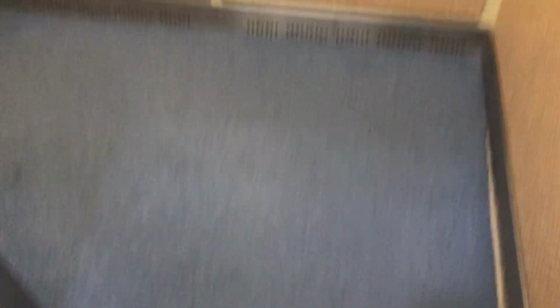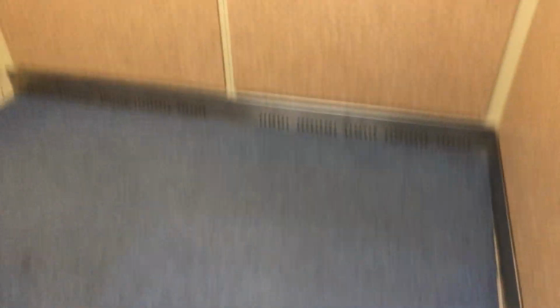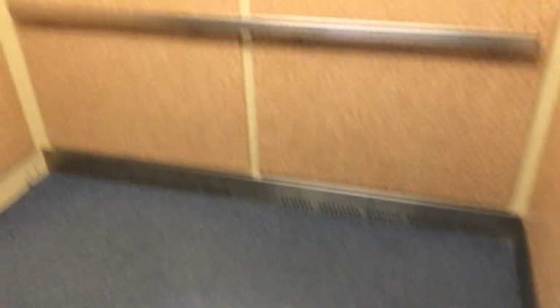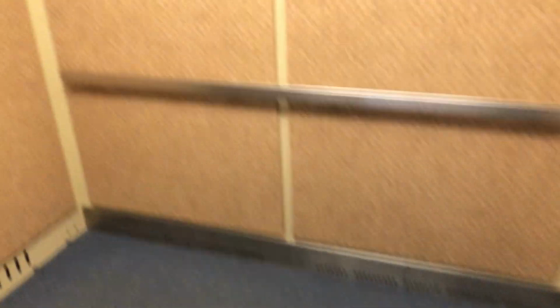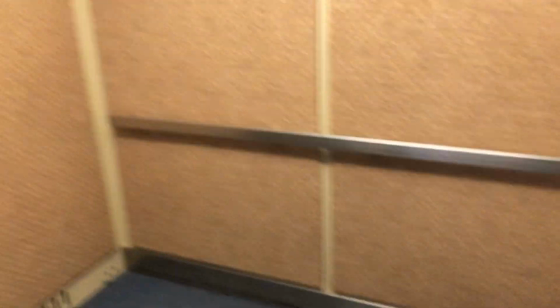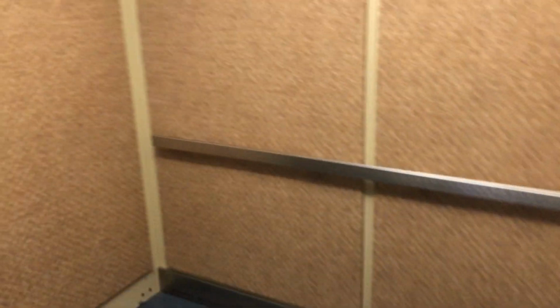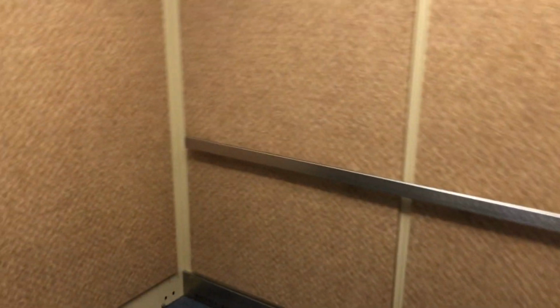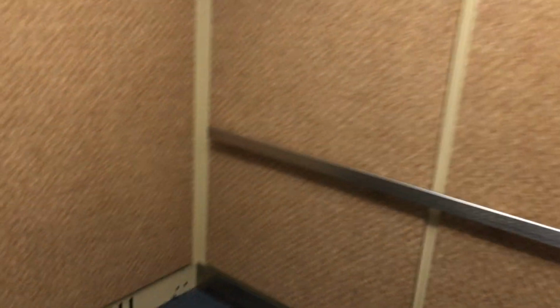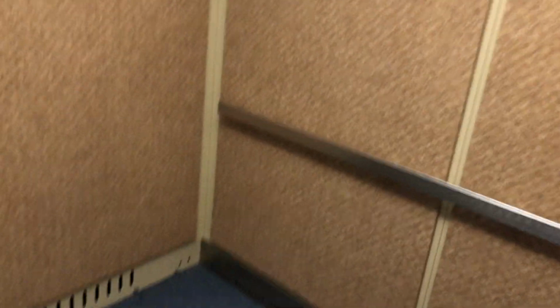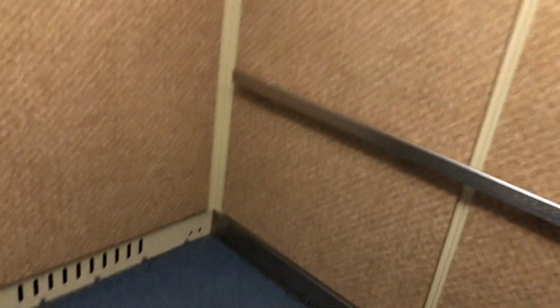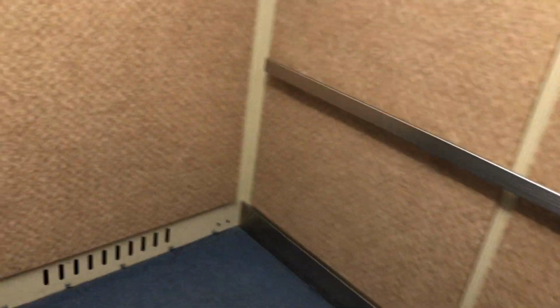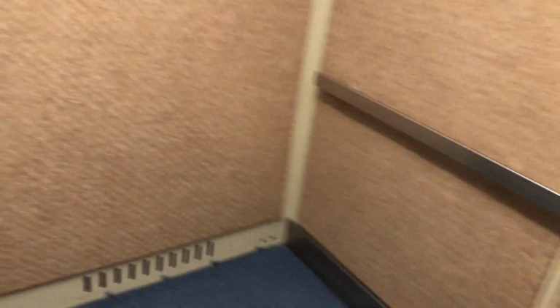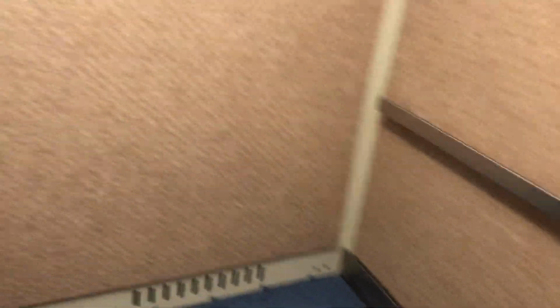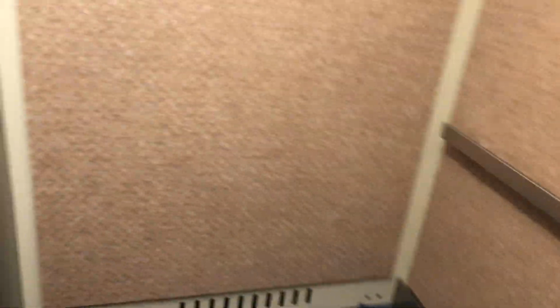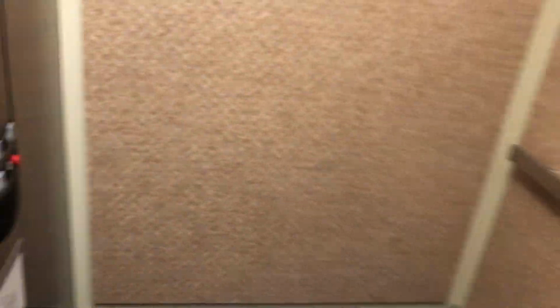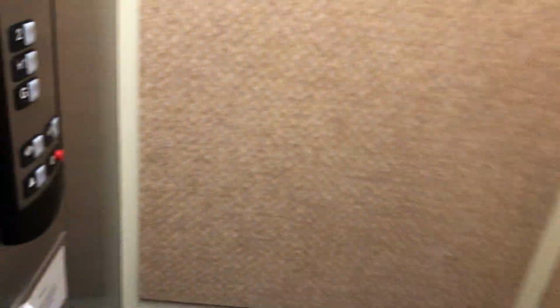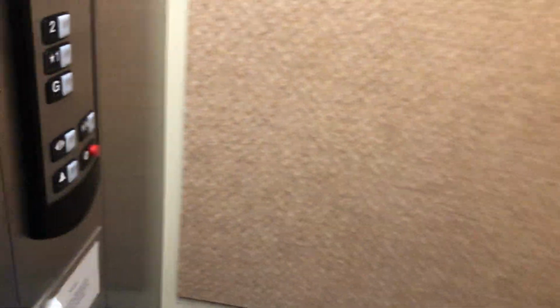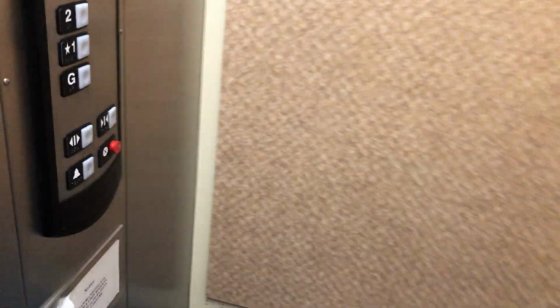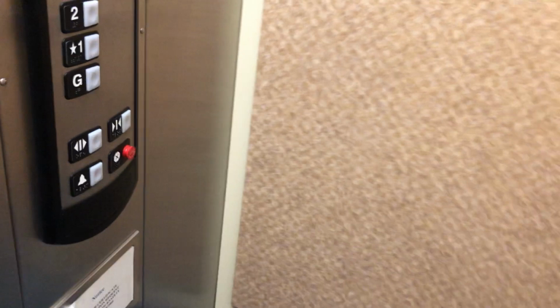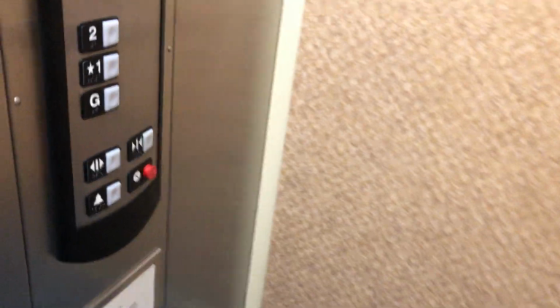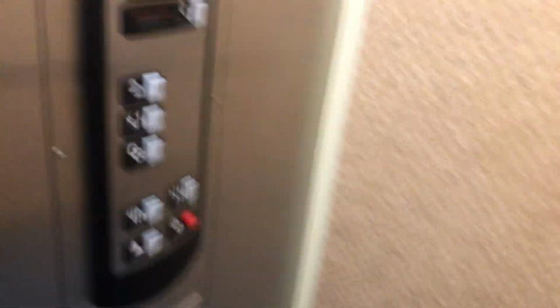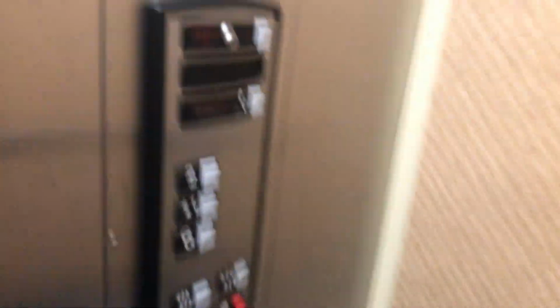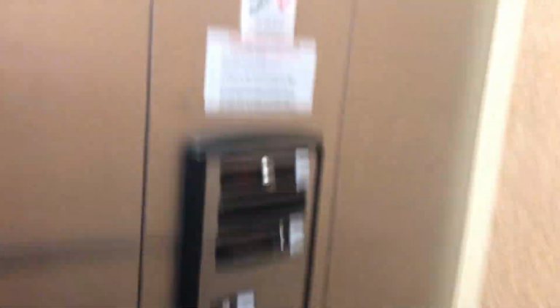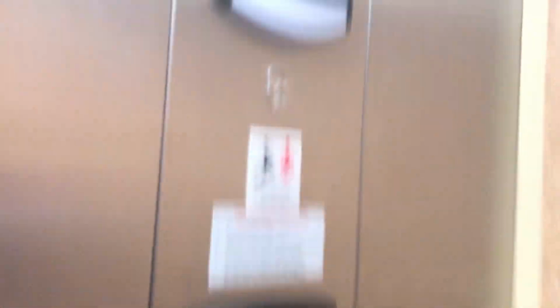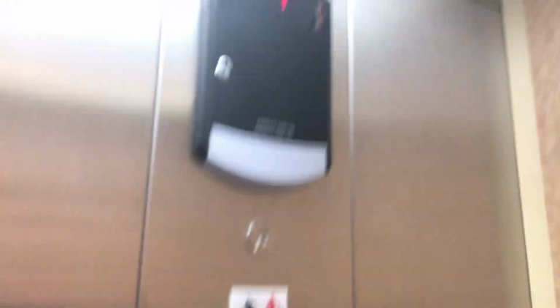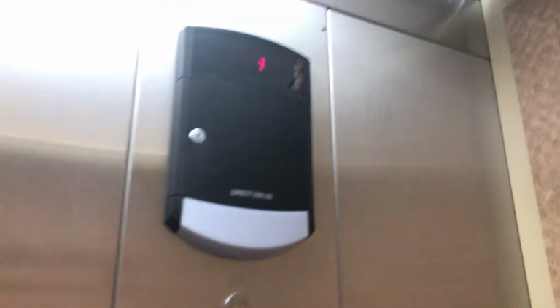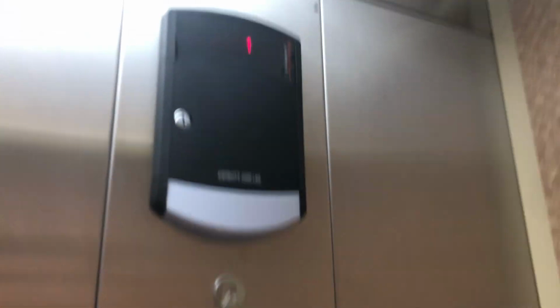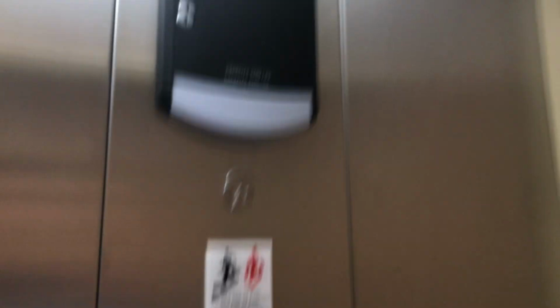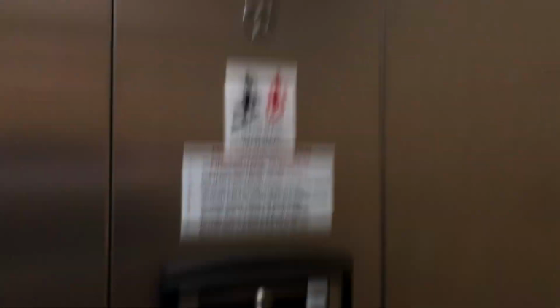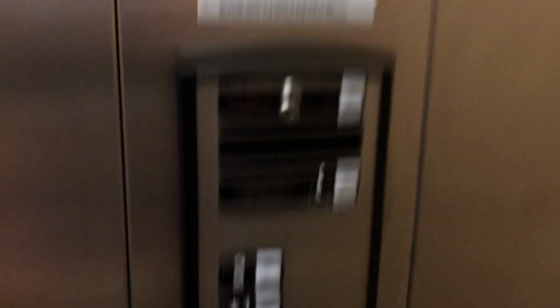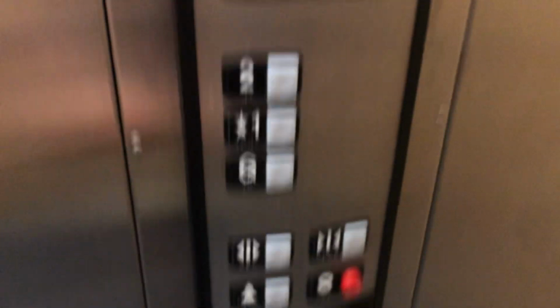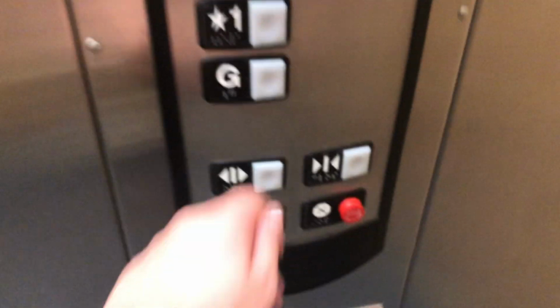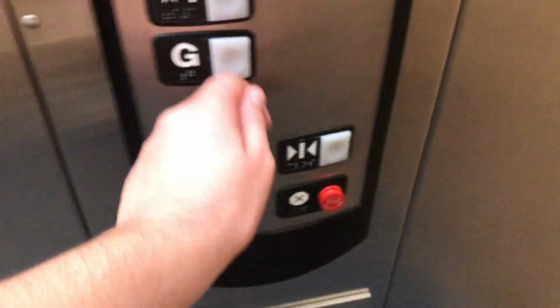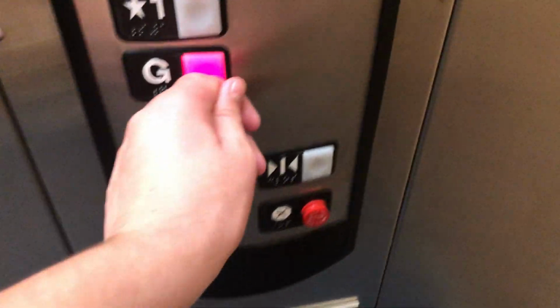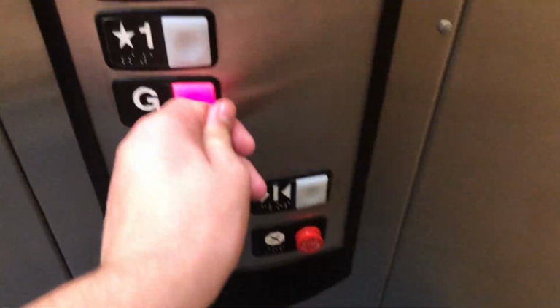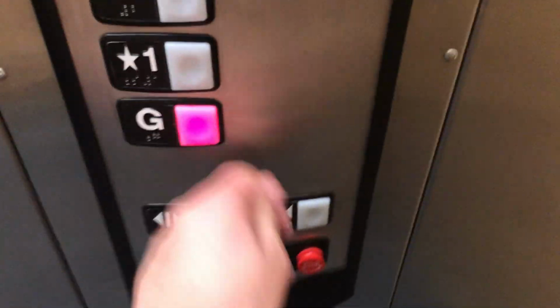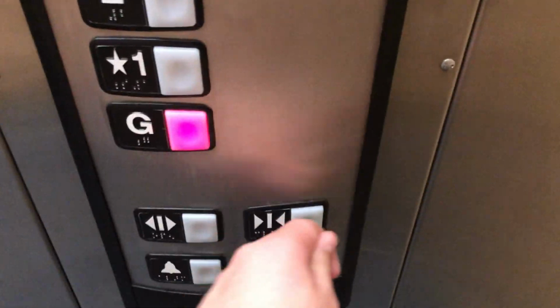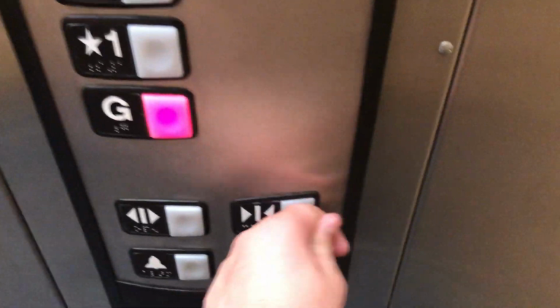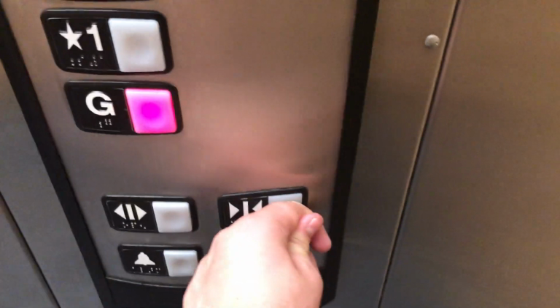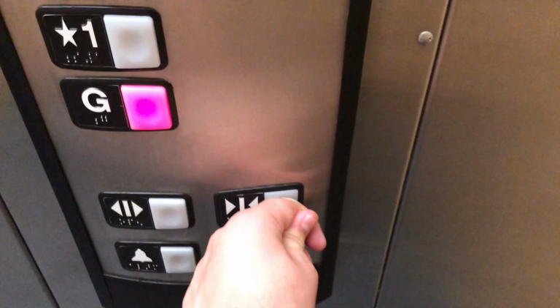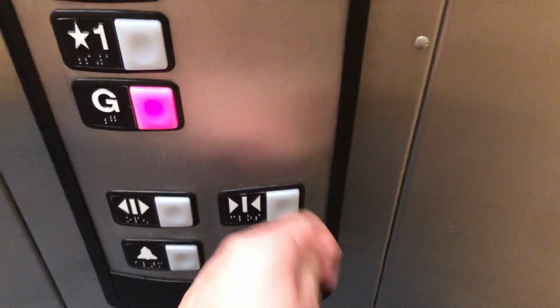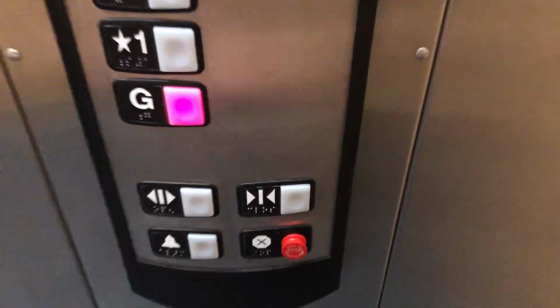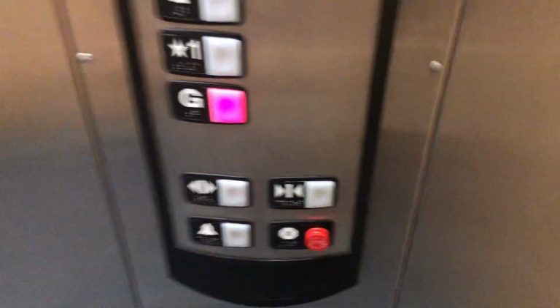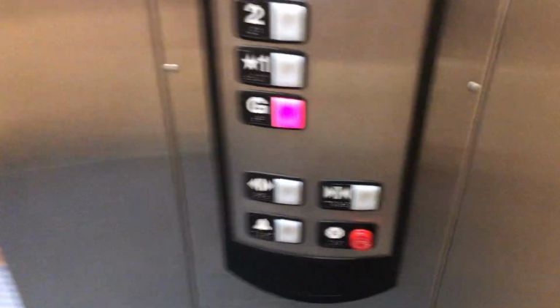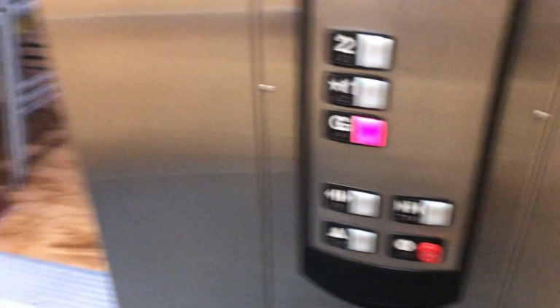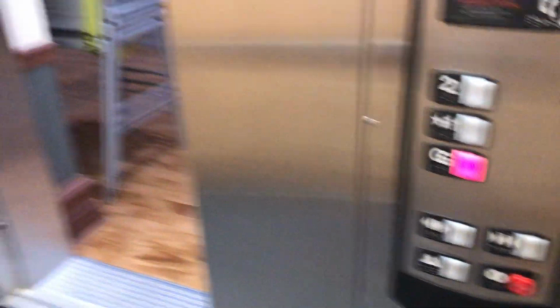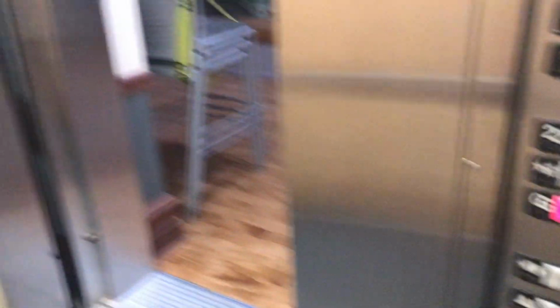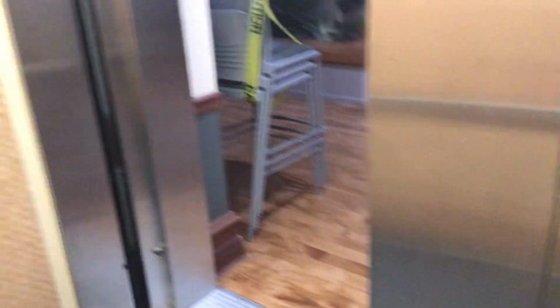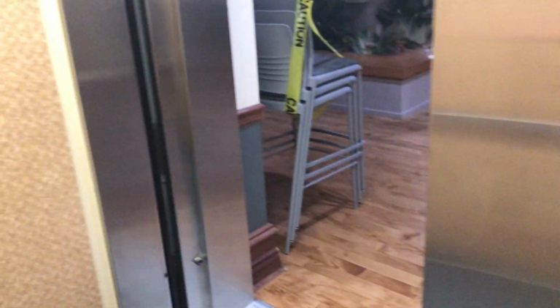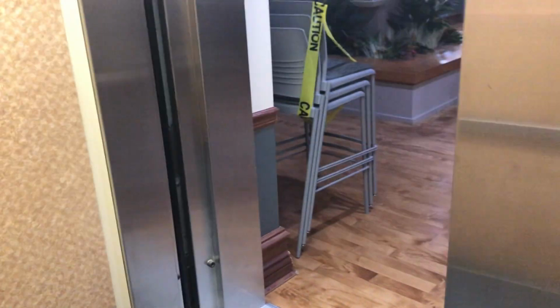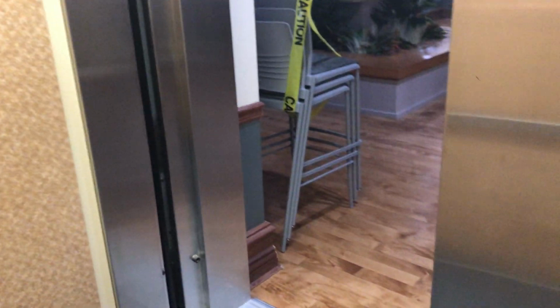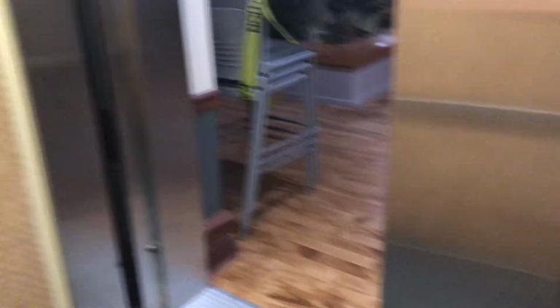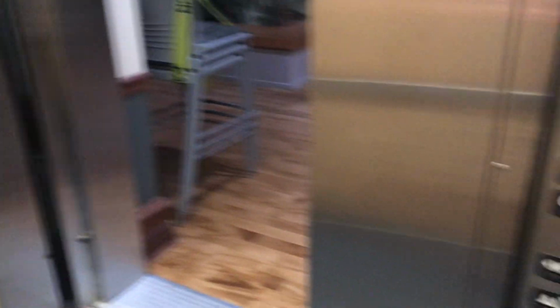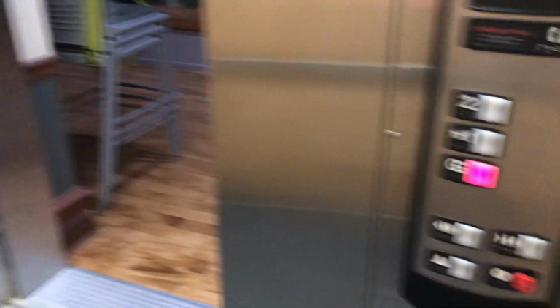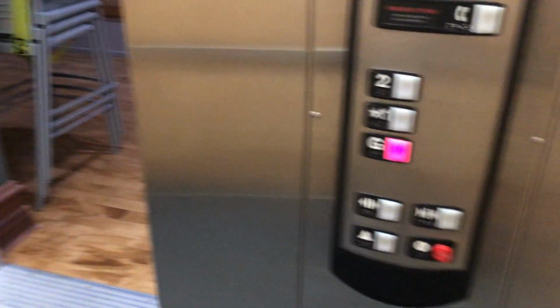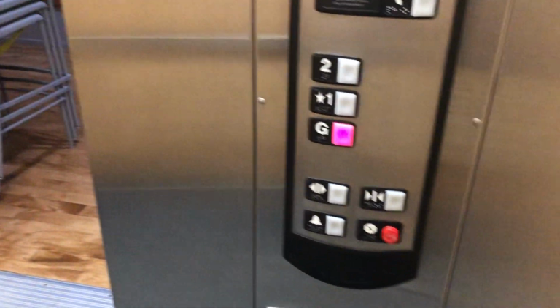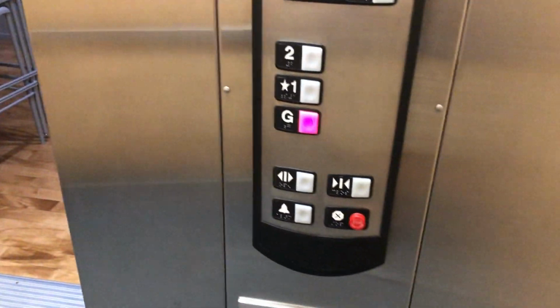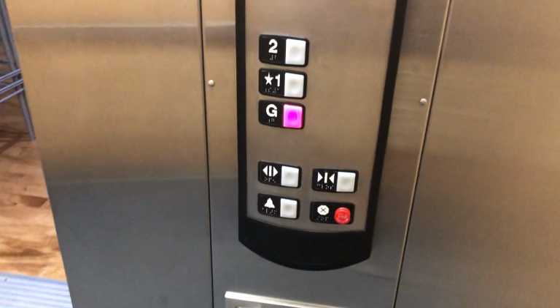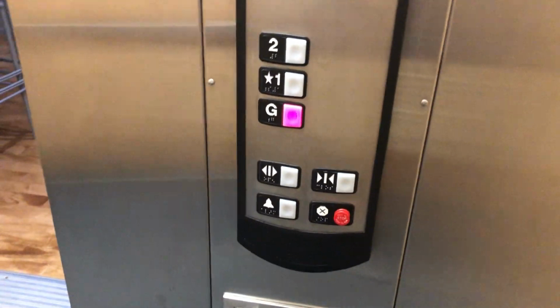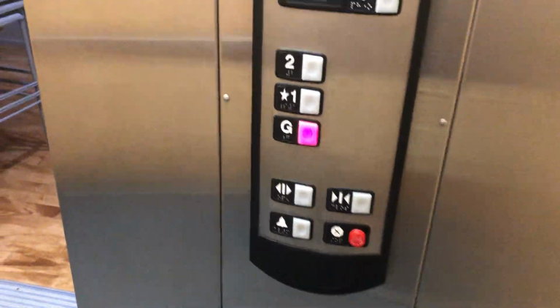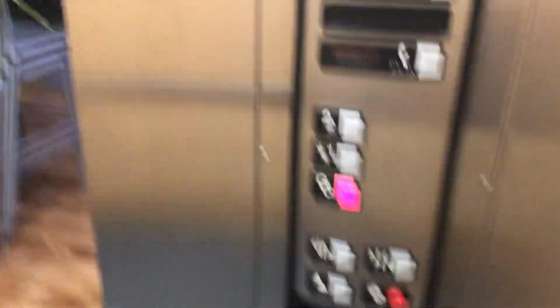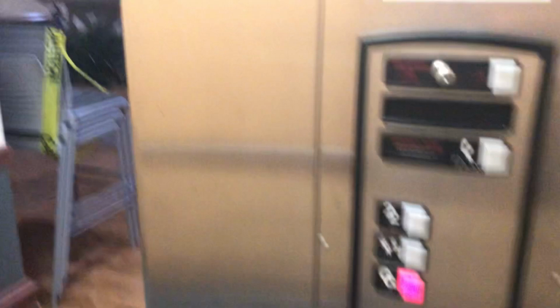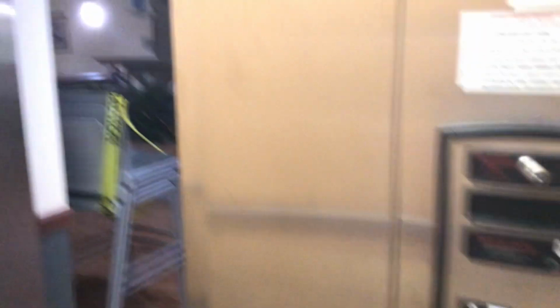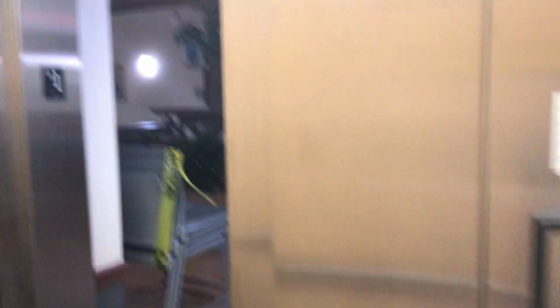It's weird because I know Schindler's done a lot of work here. Is this a 321? I think now it's a 330 round. Schindler's done work here. I'm surprised there's chimes on this.